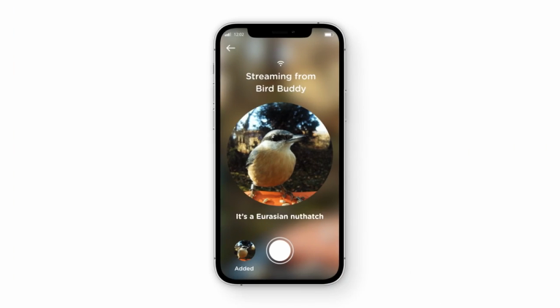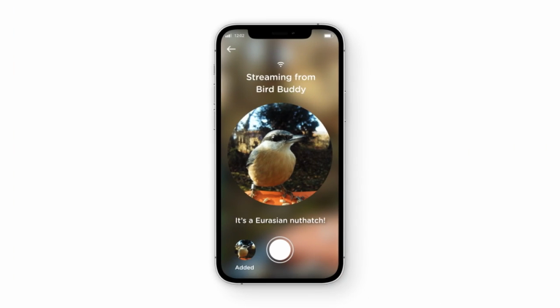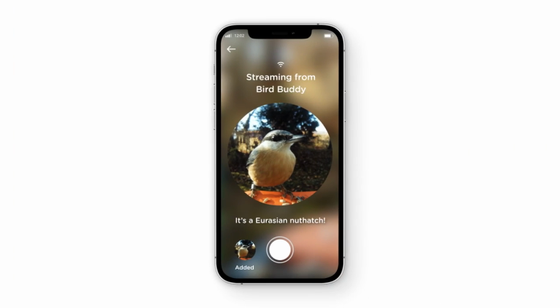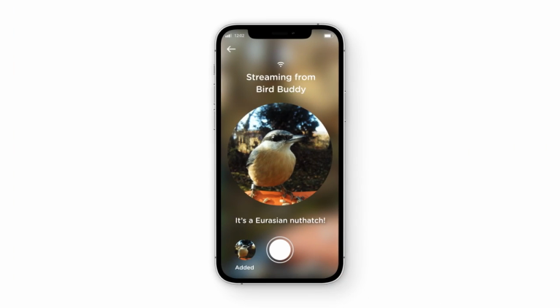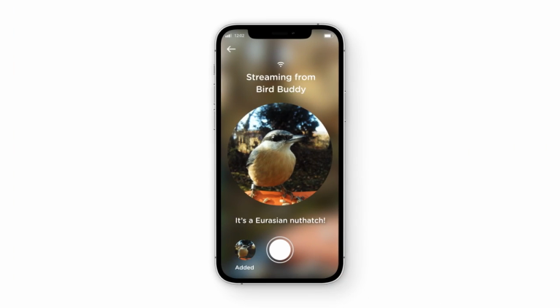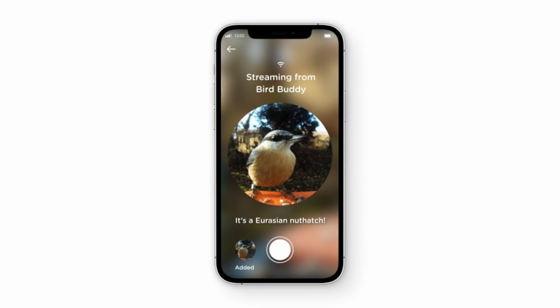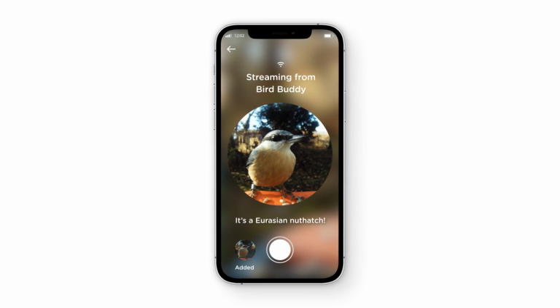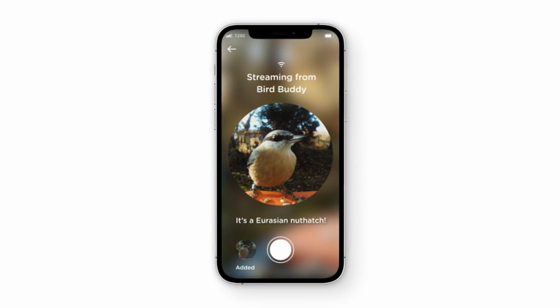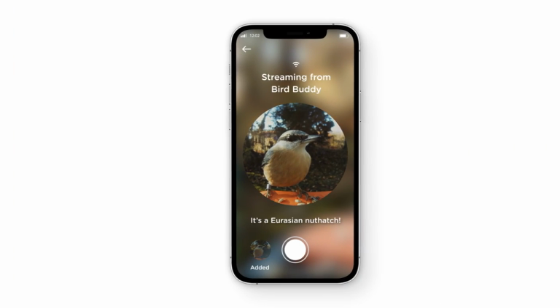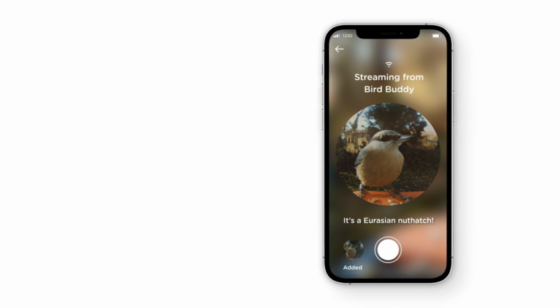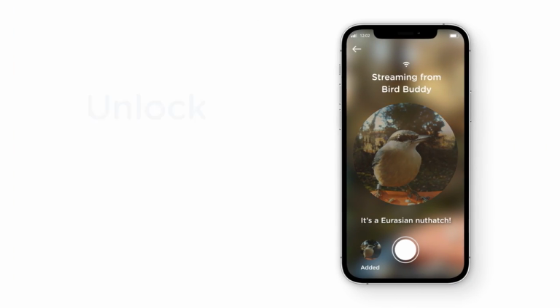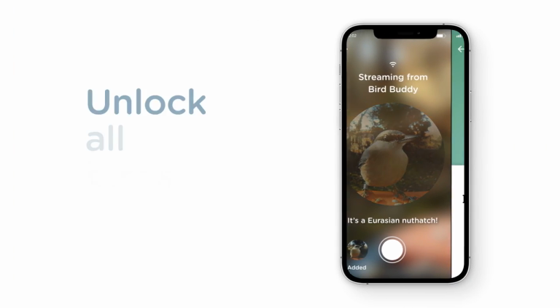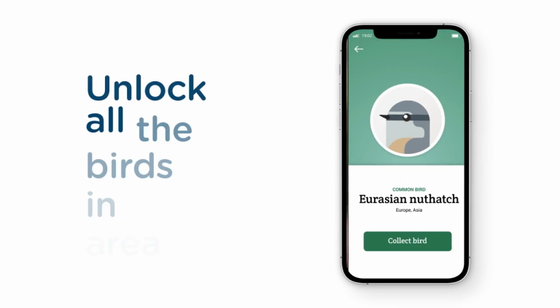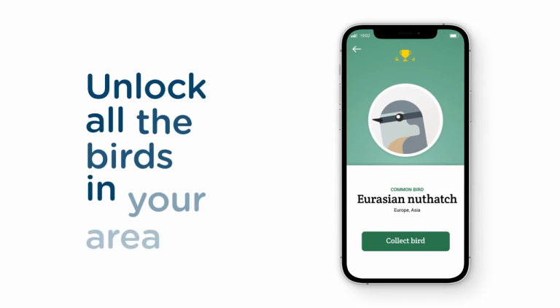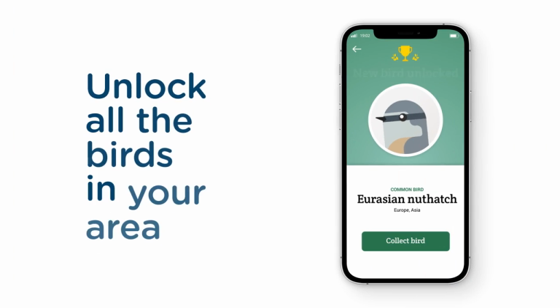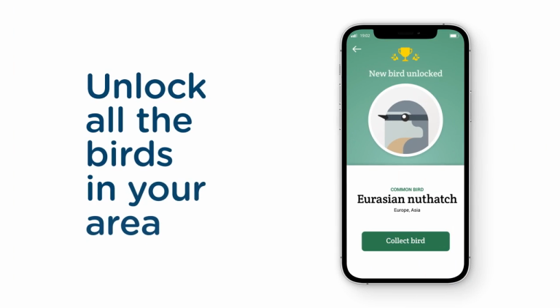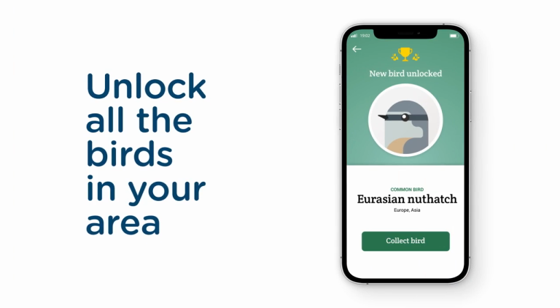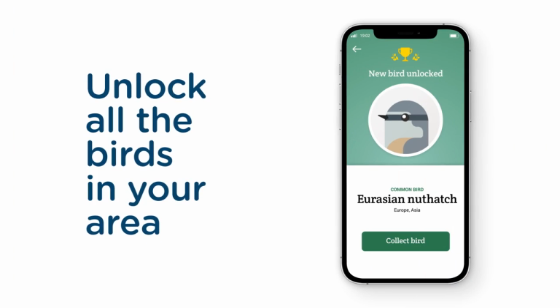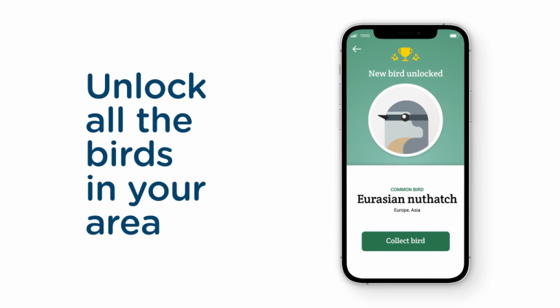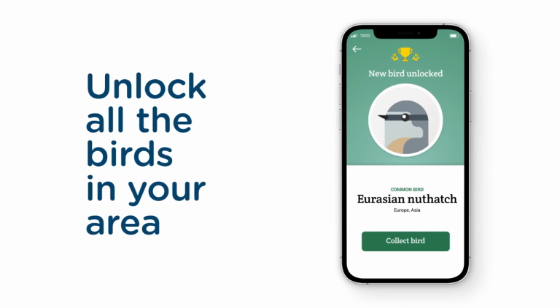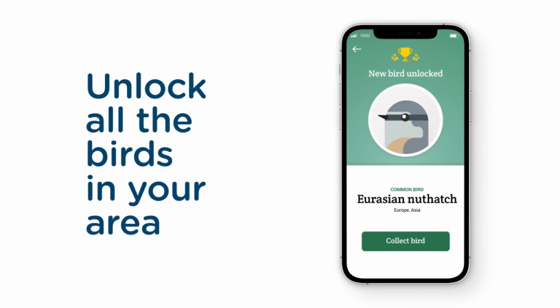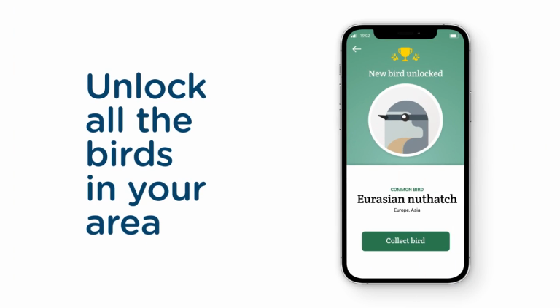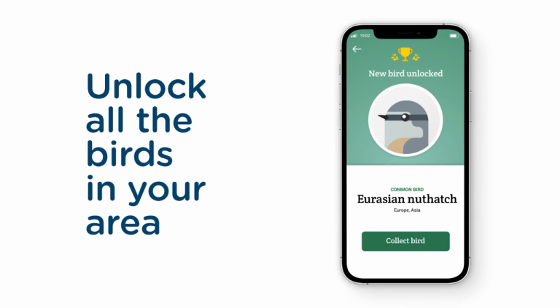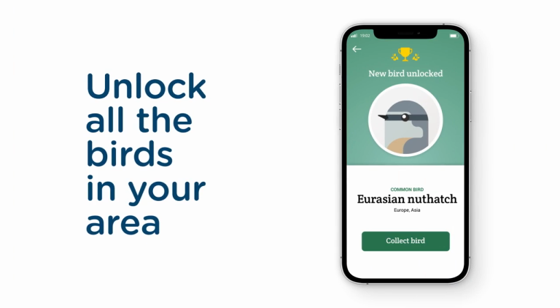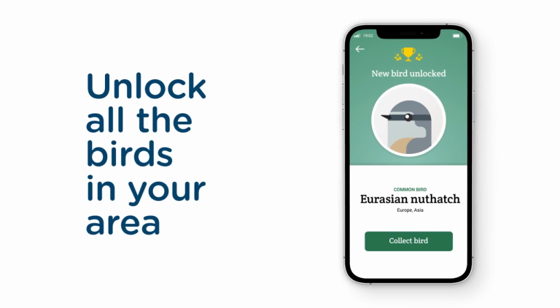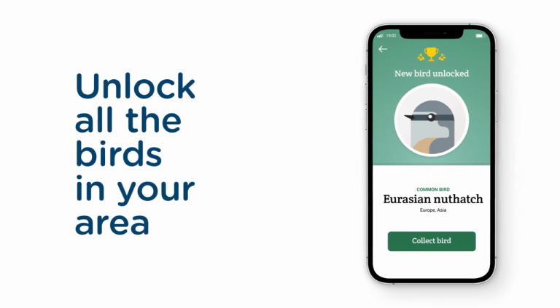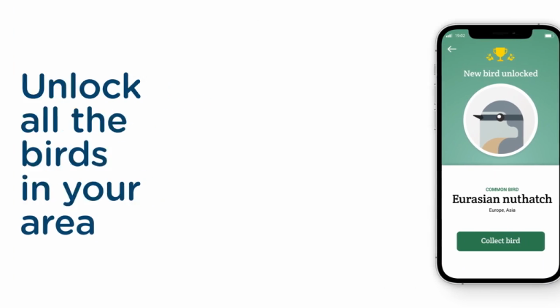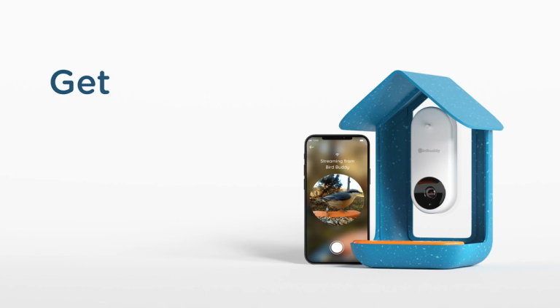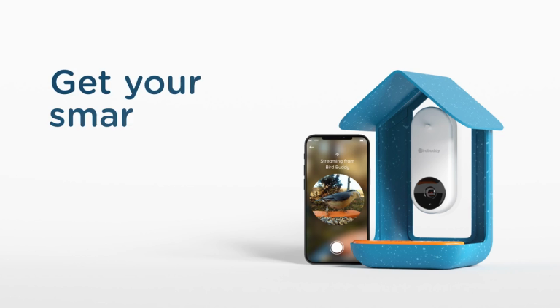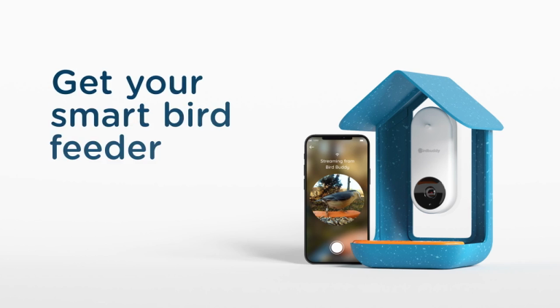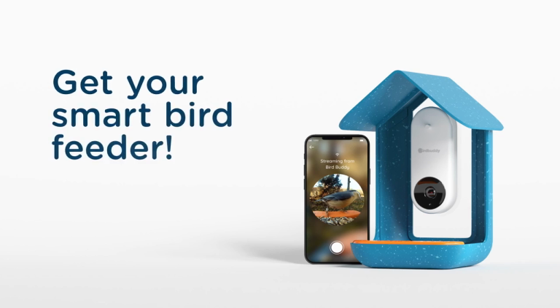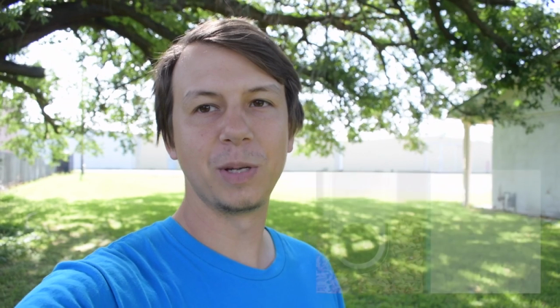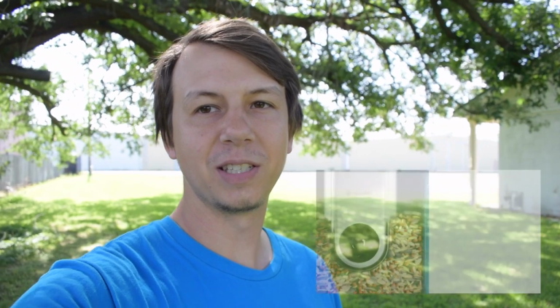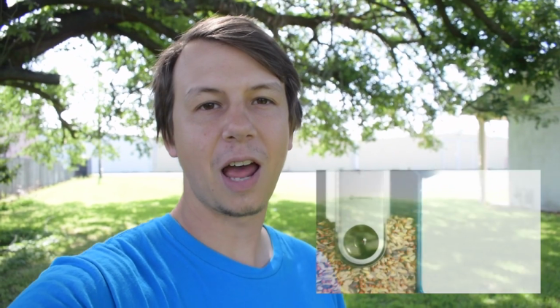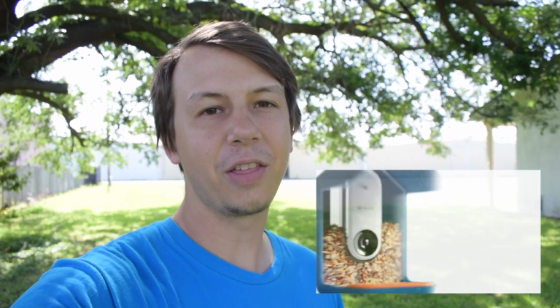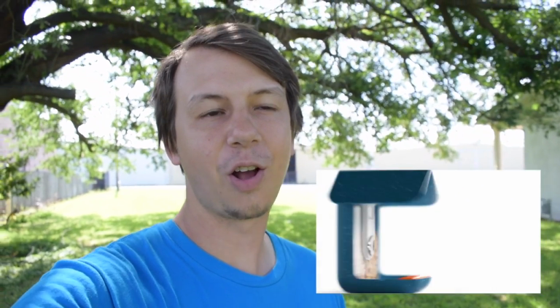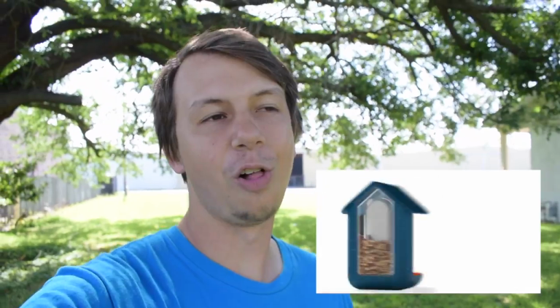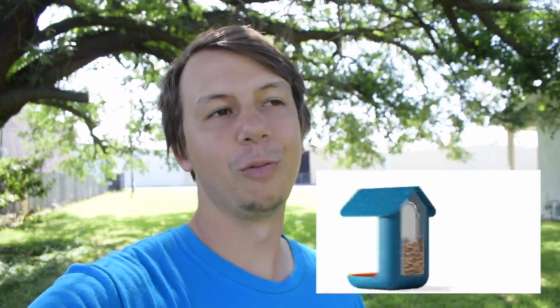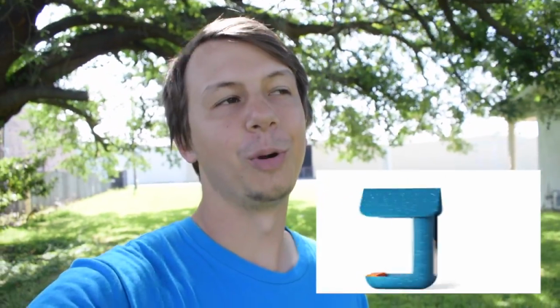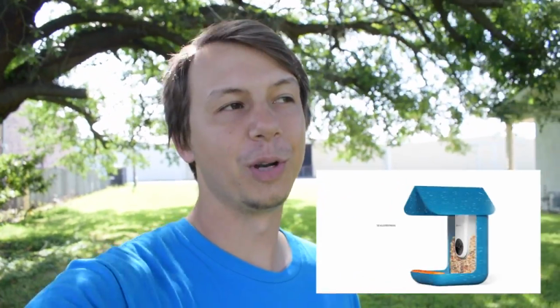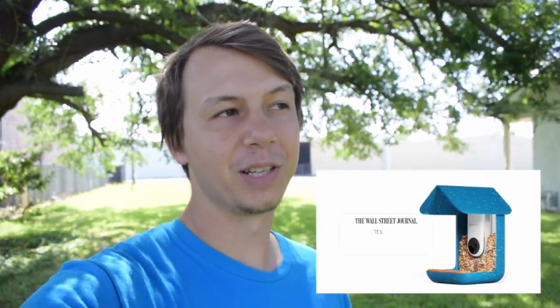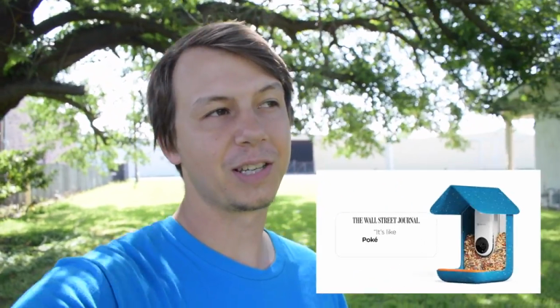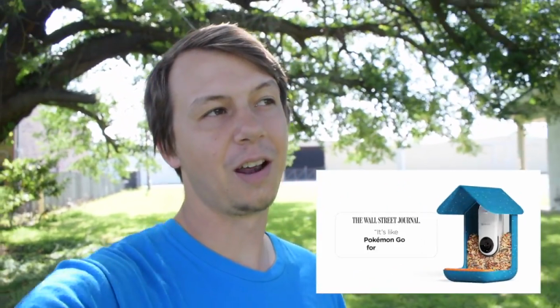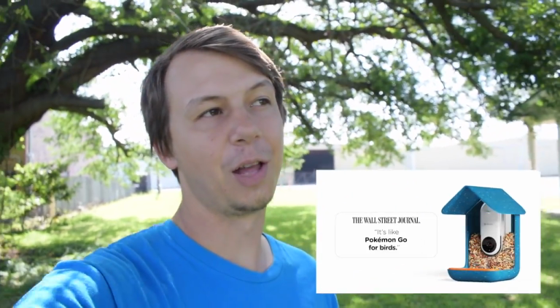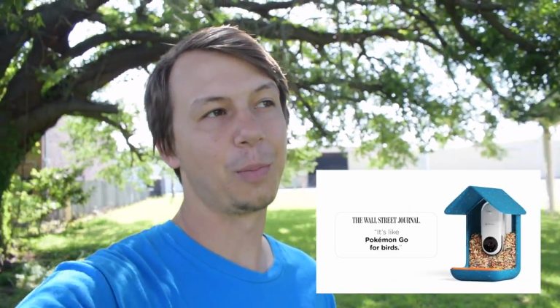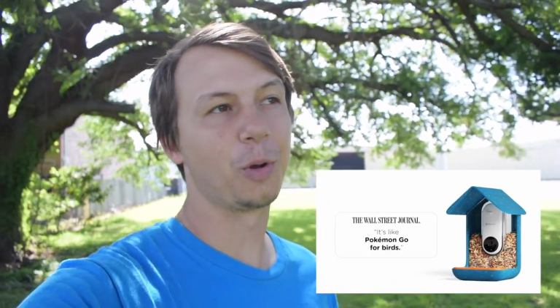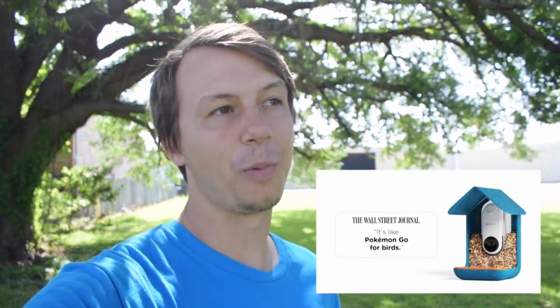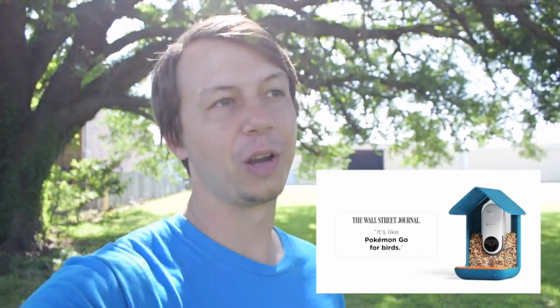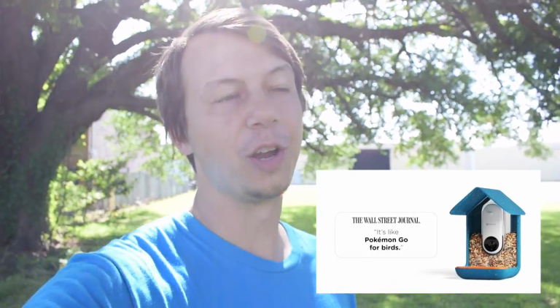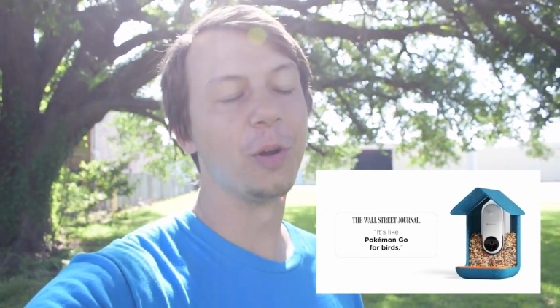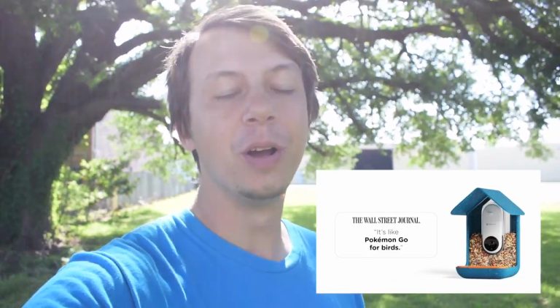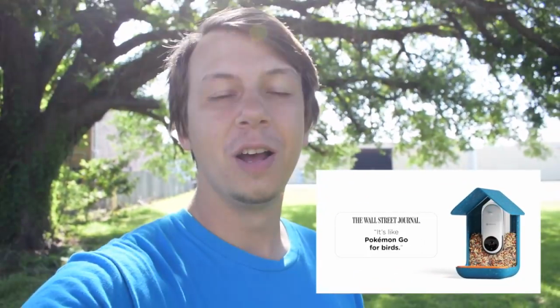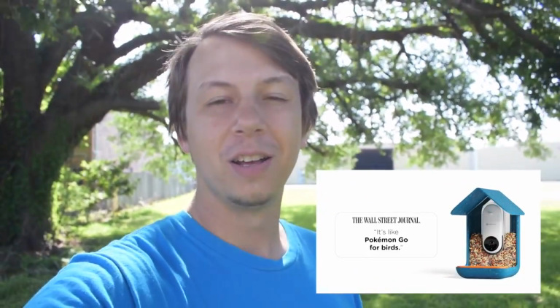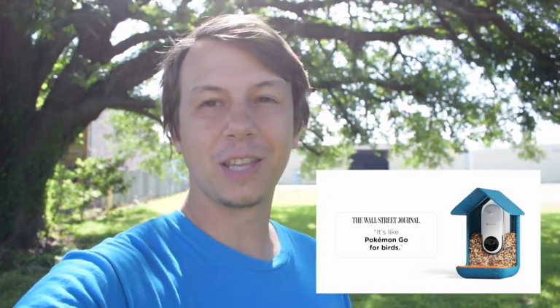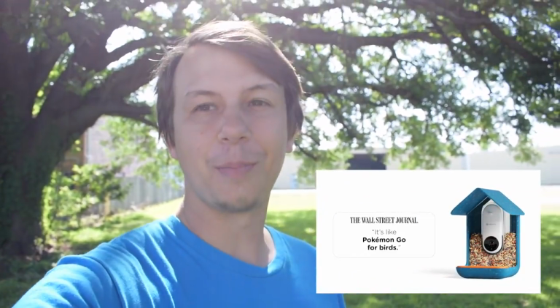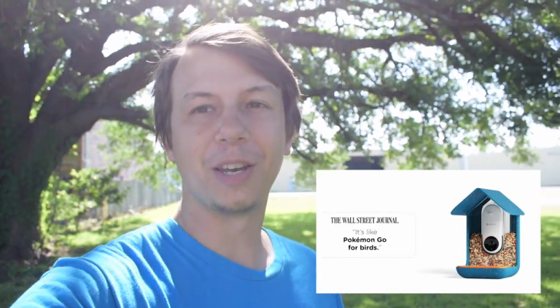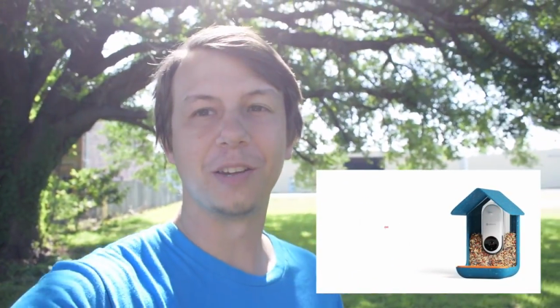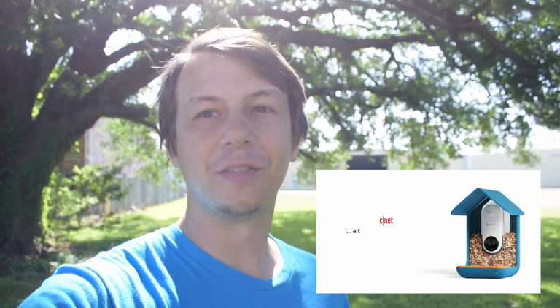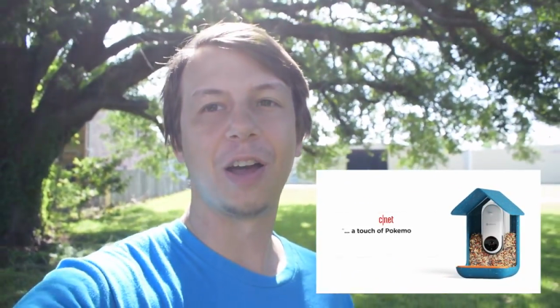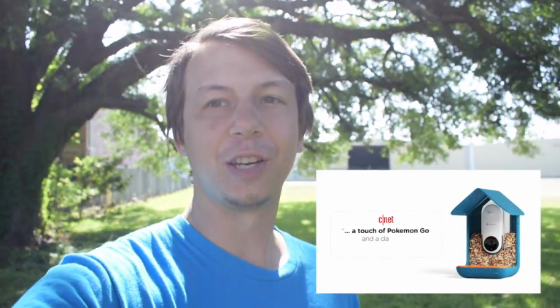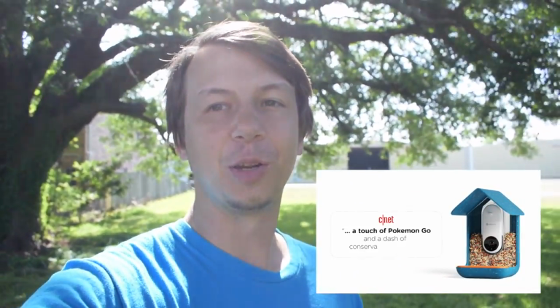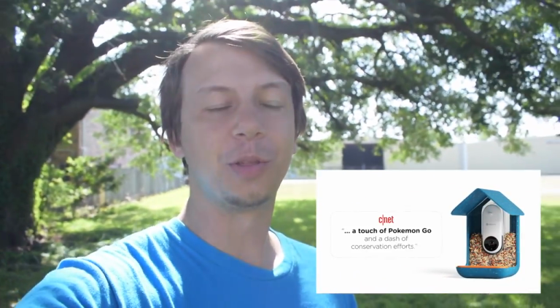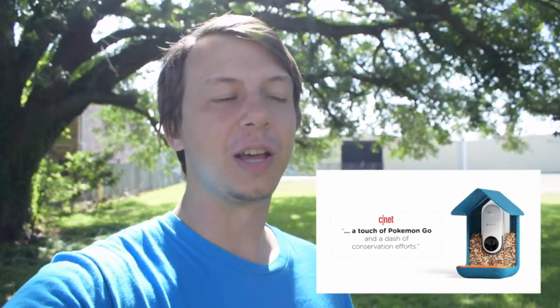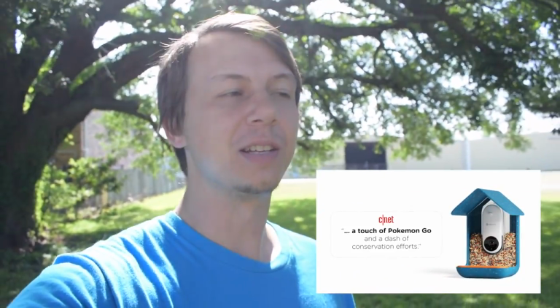Some people have been saying it's like Pokemon Go for birding because you're identifying new species. I think all of birding is kind of like Pokemon Go — same idea of finding new things.